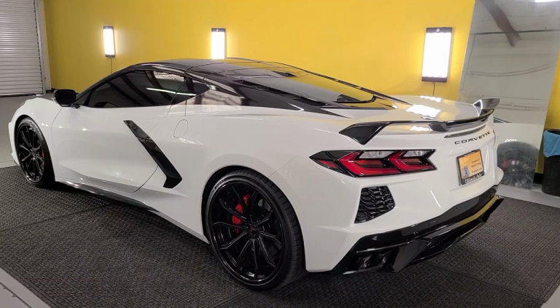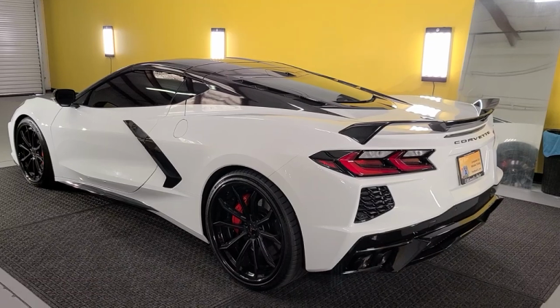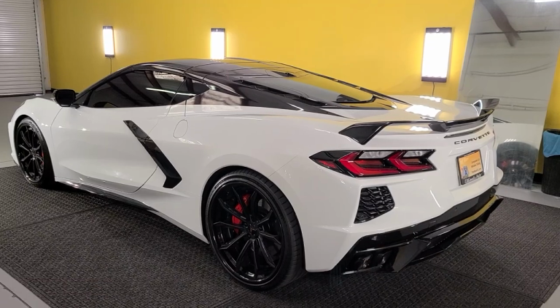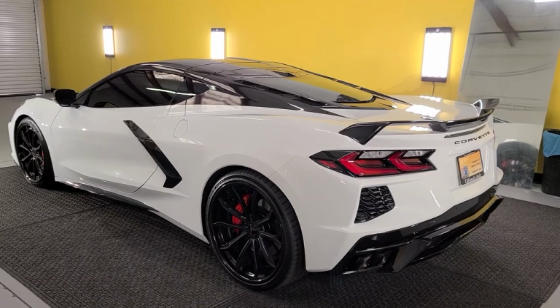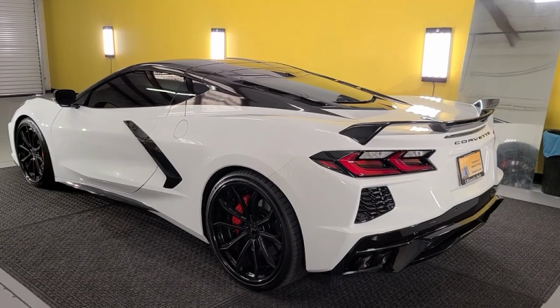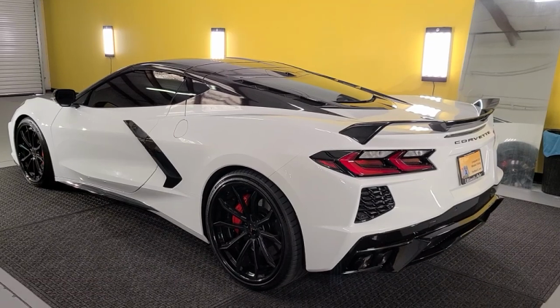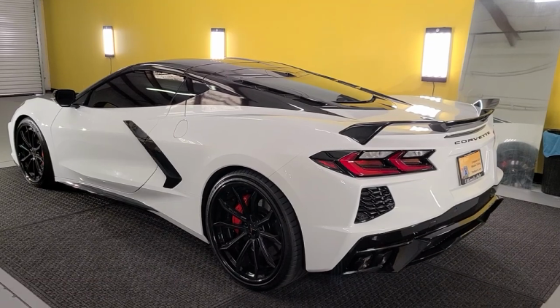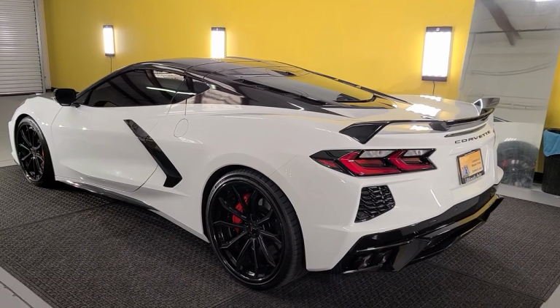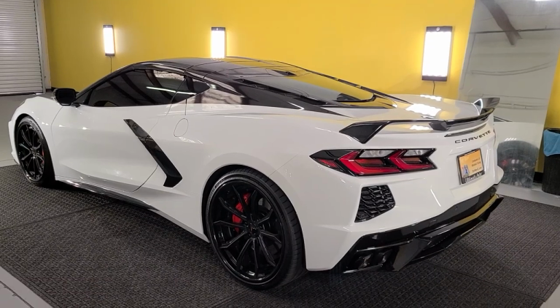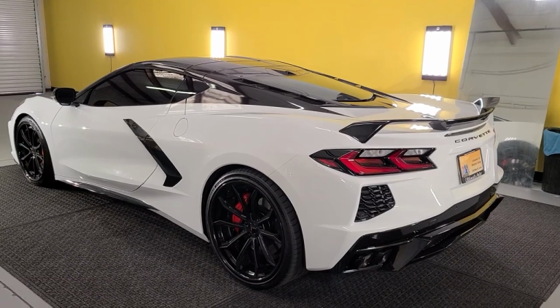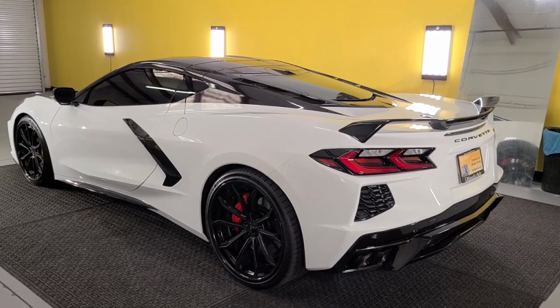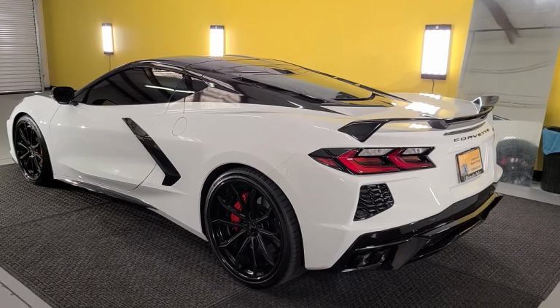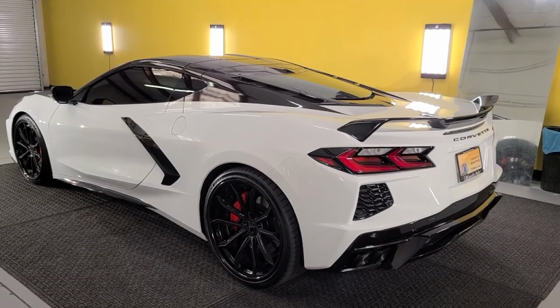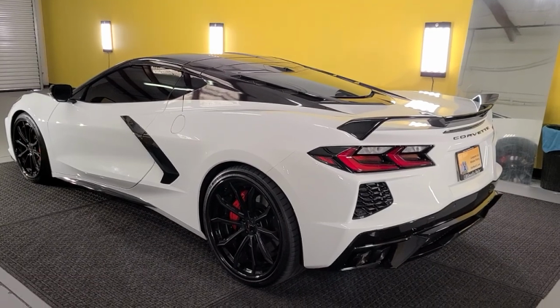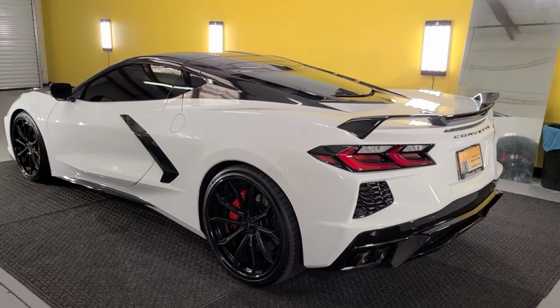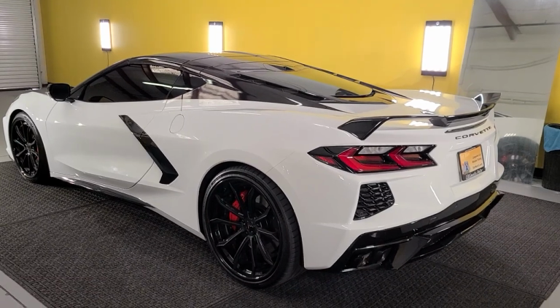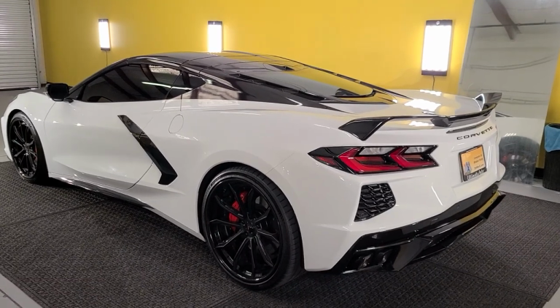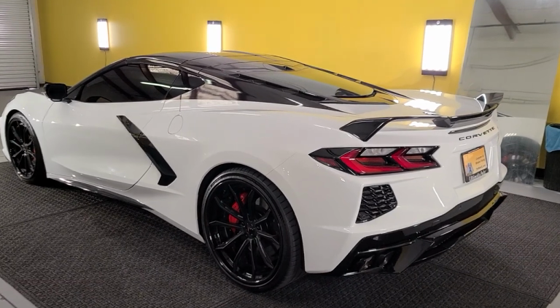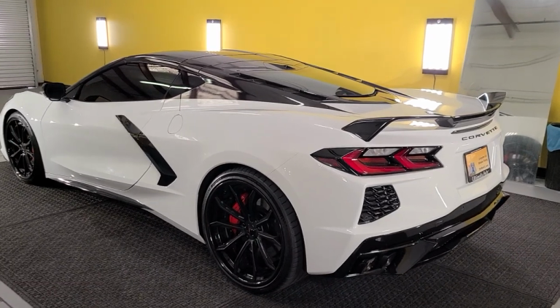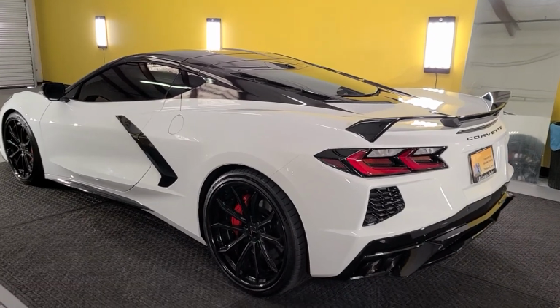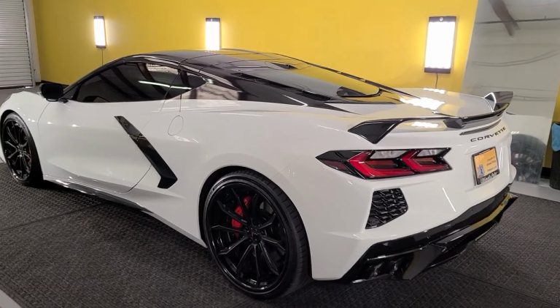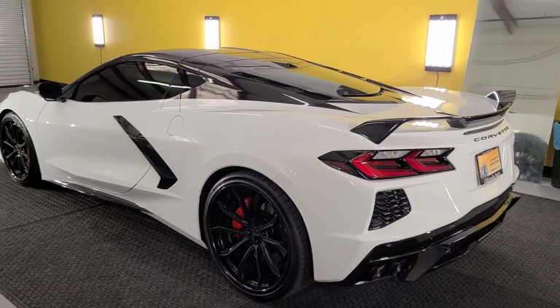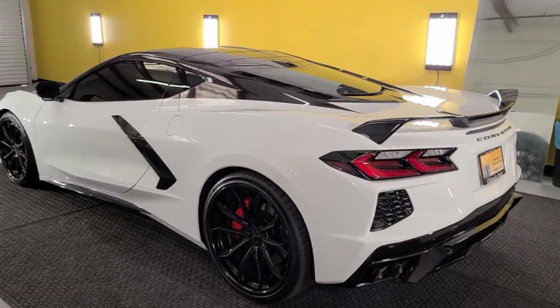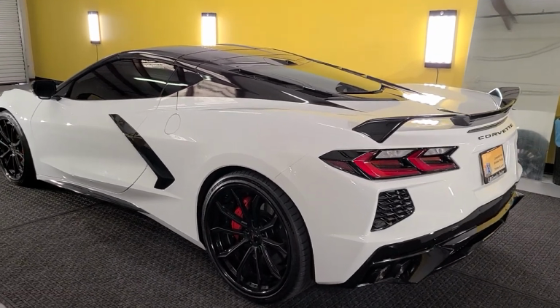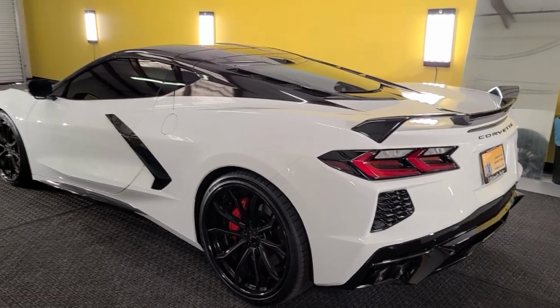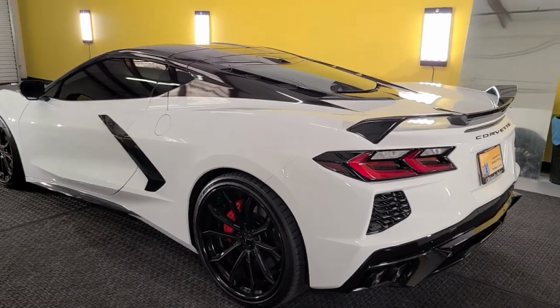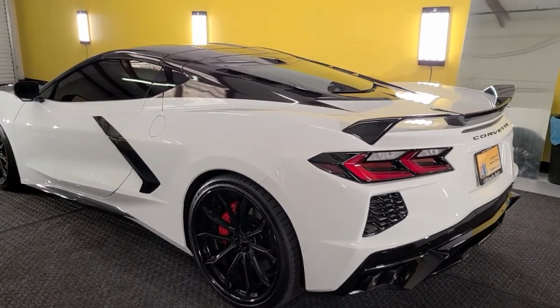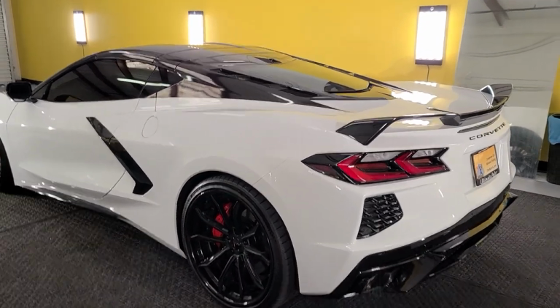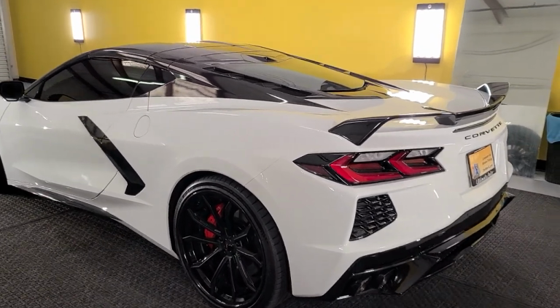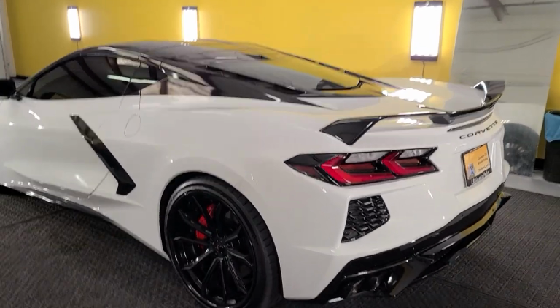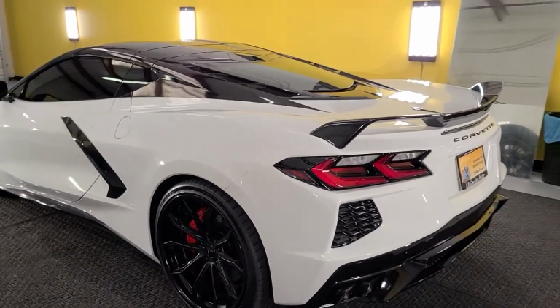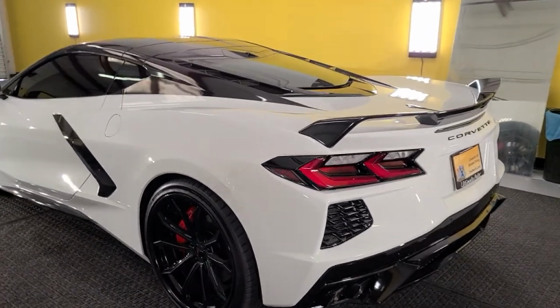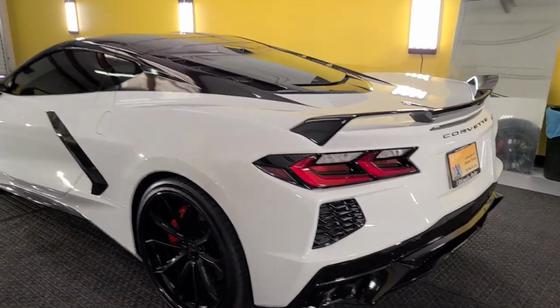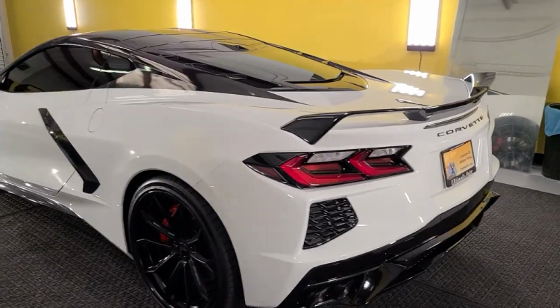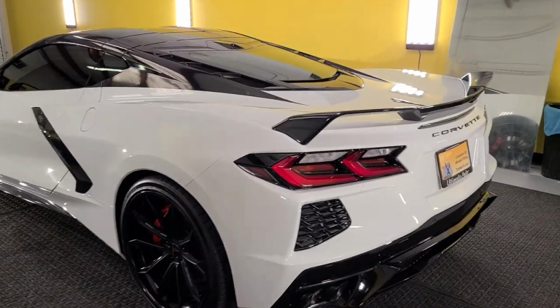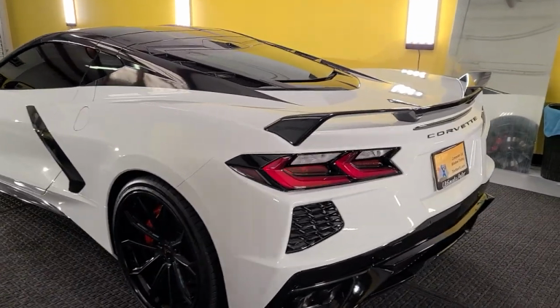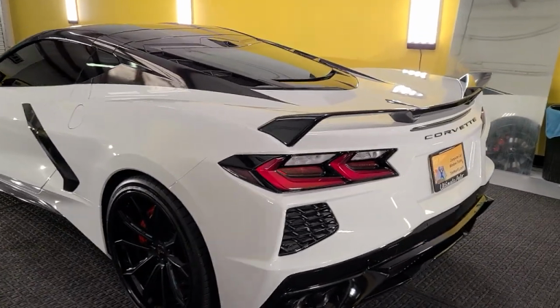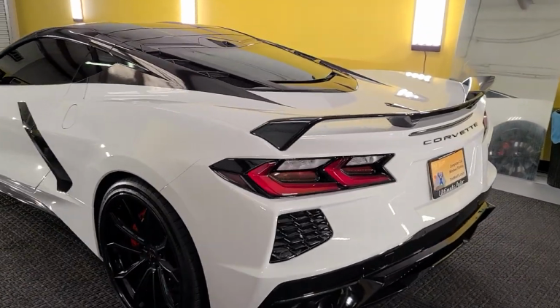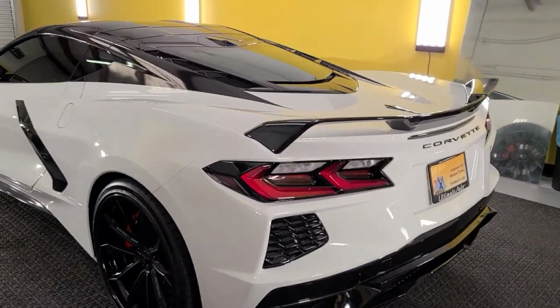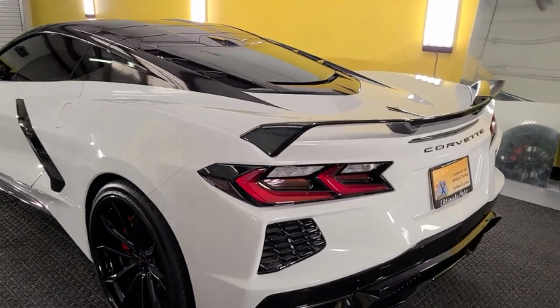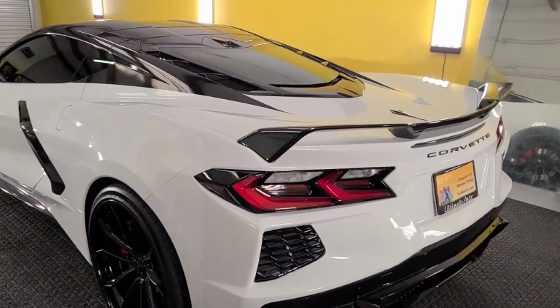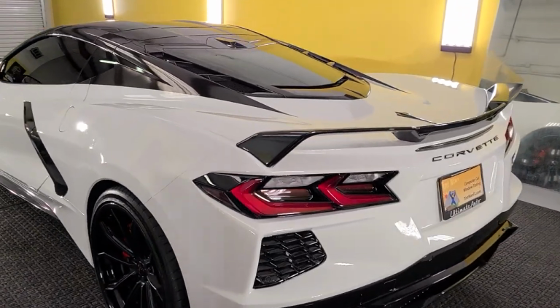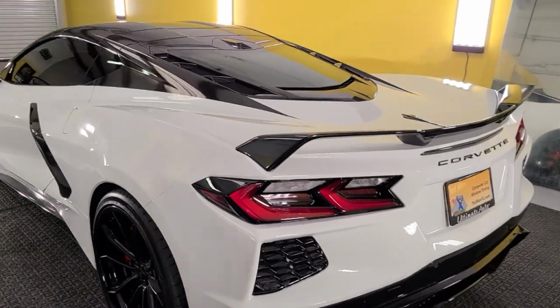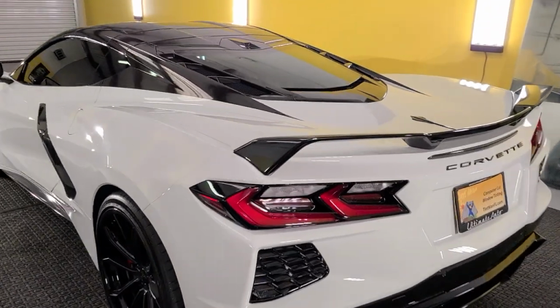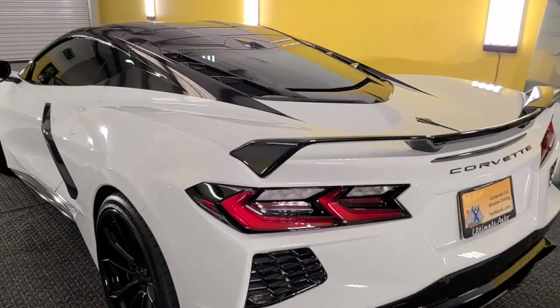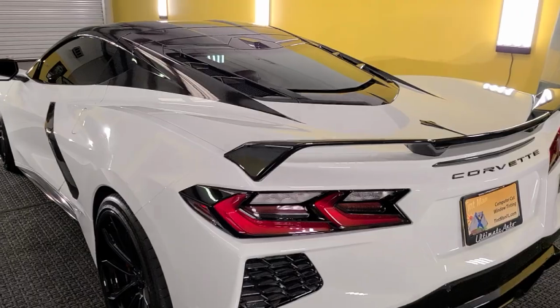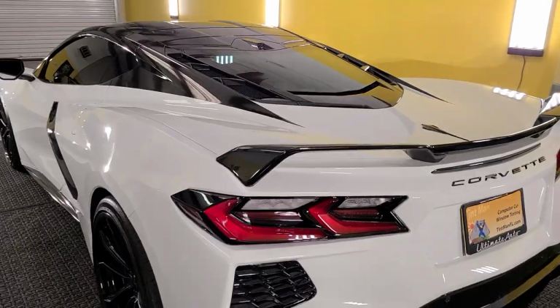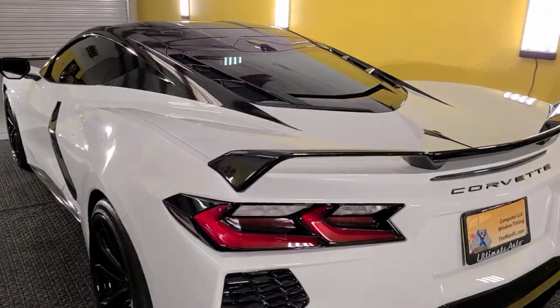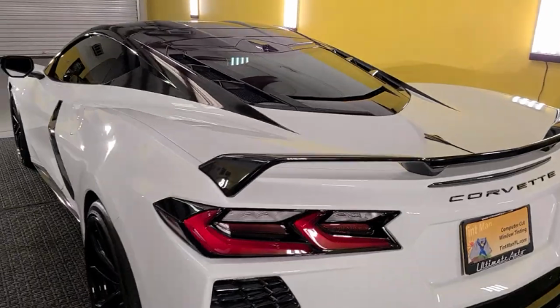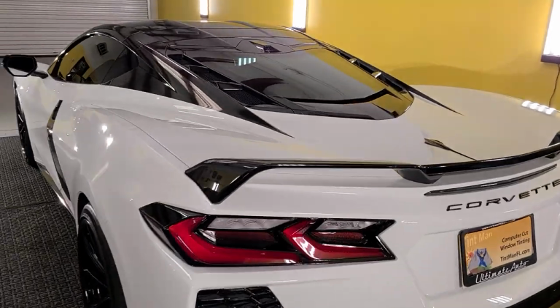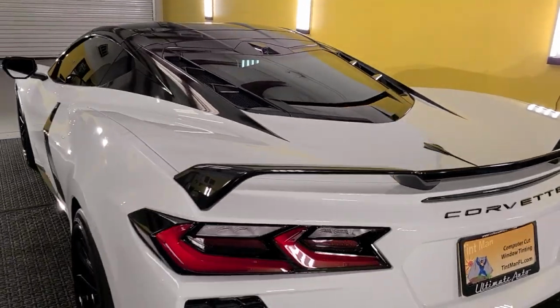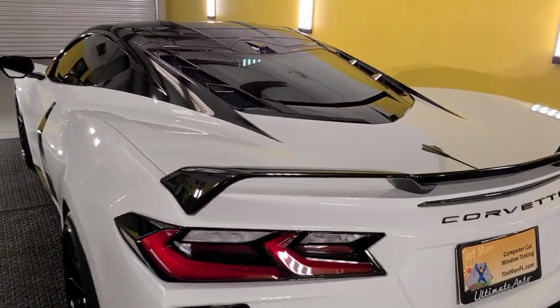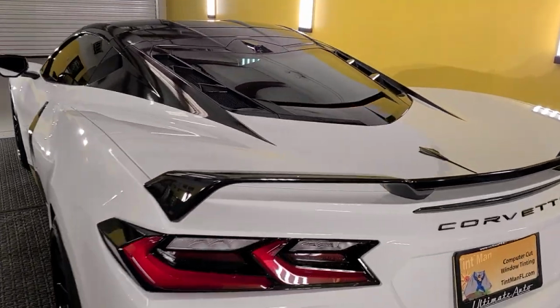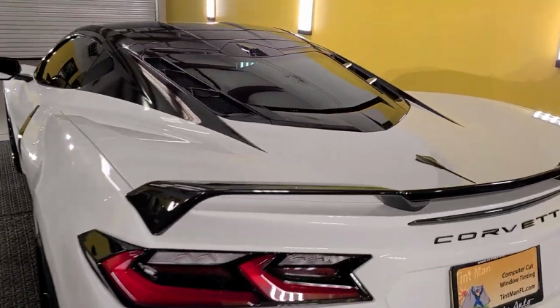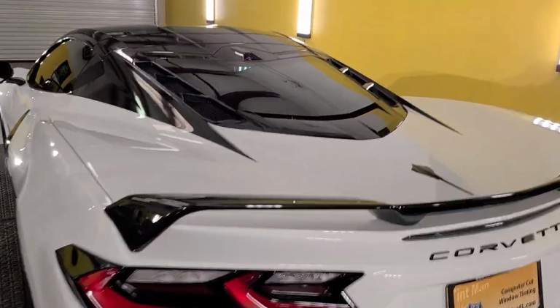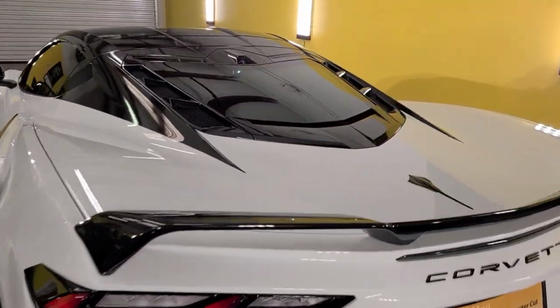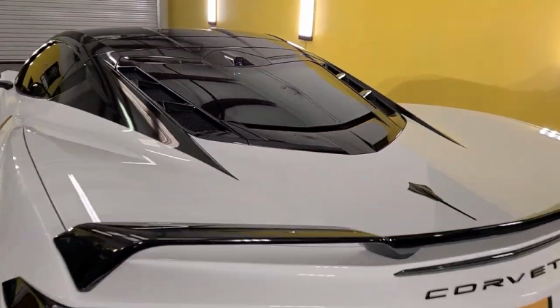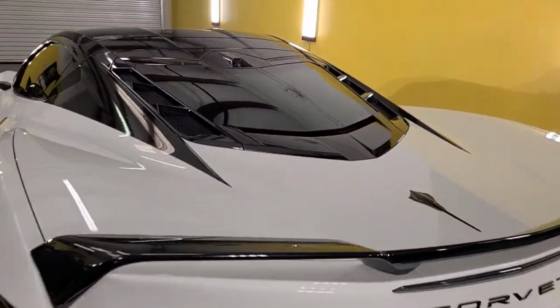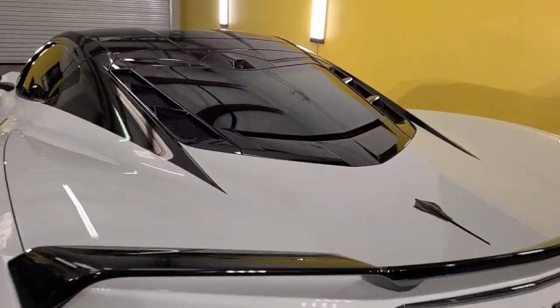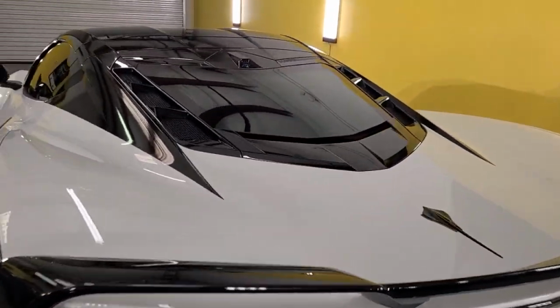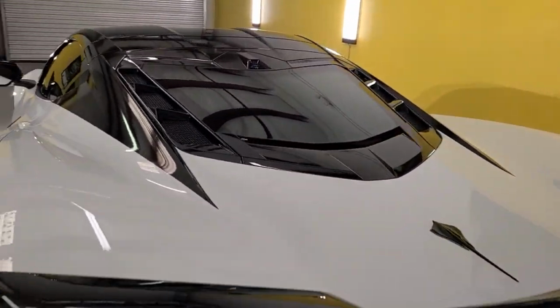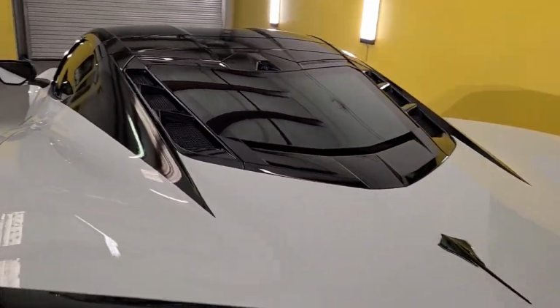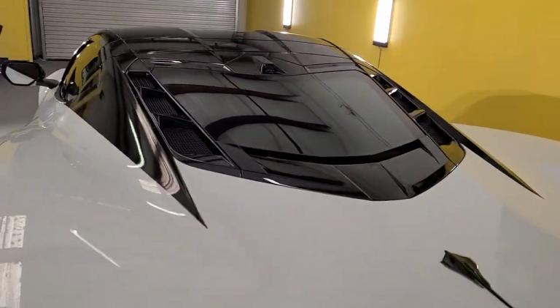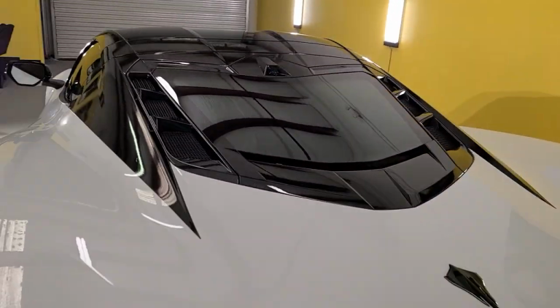Hello, my name is Sean with Tent Man Window Tinting. Here we have a new Corvette Stingray Coupe. I want to show you this rear window.